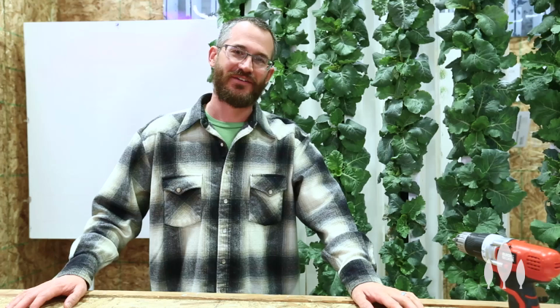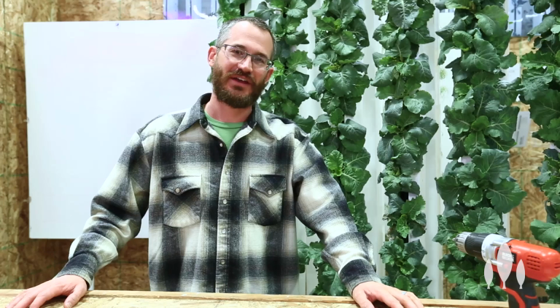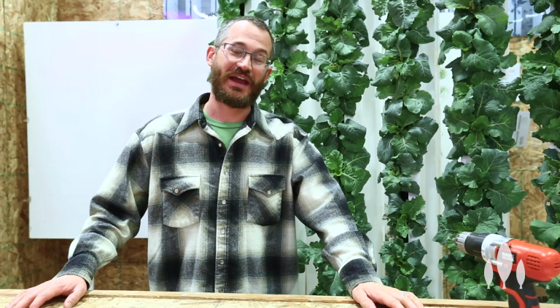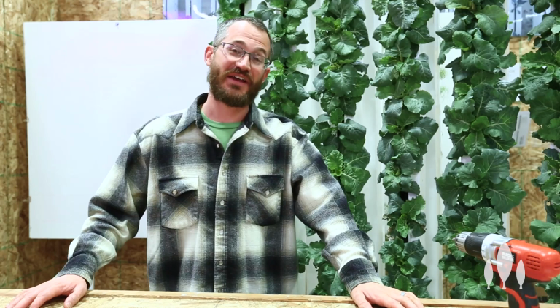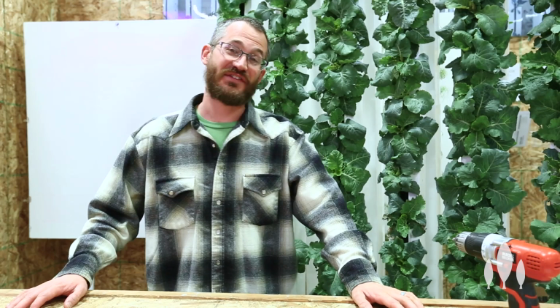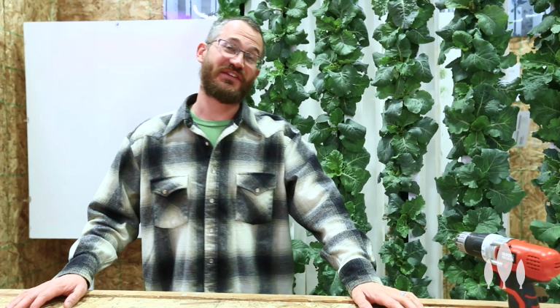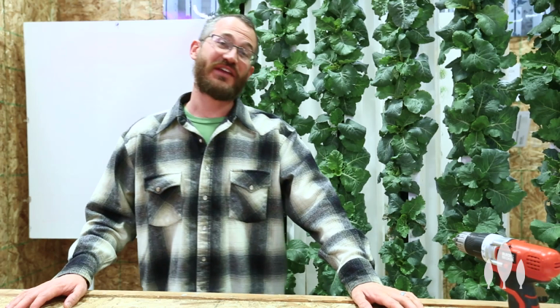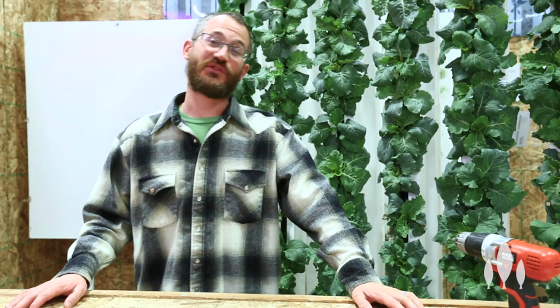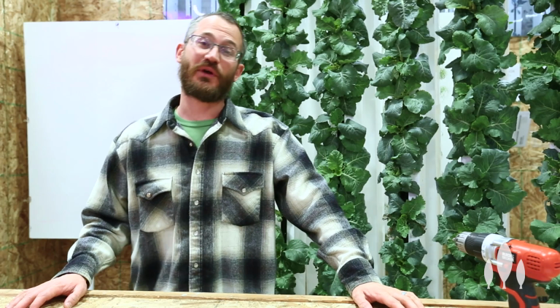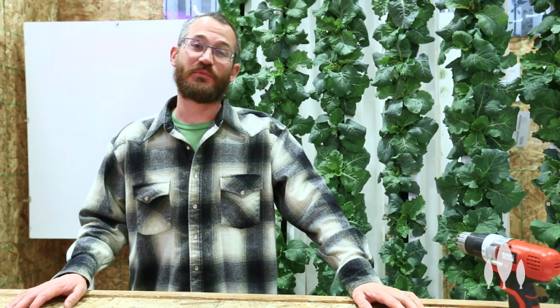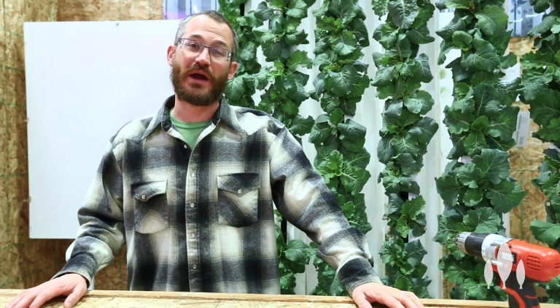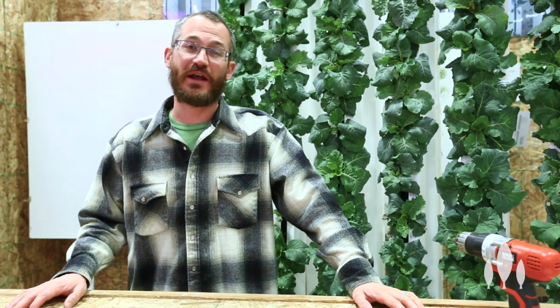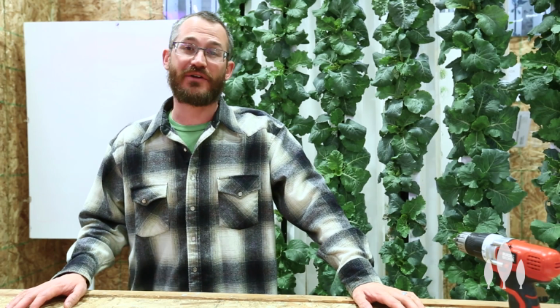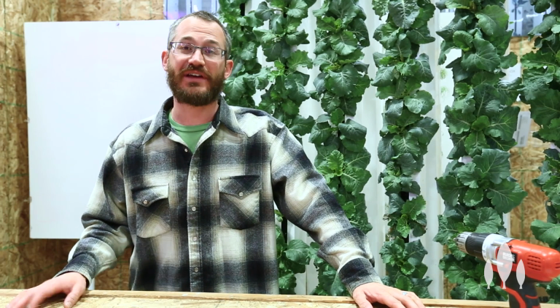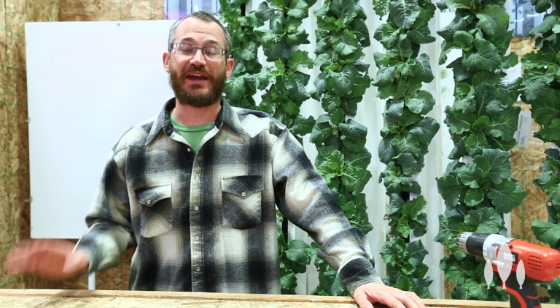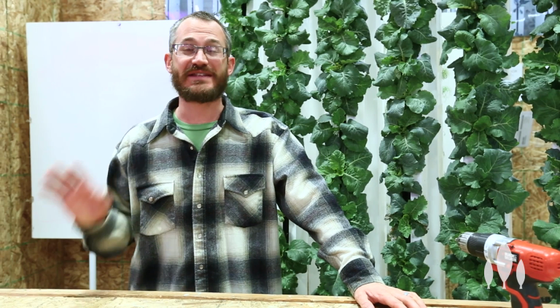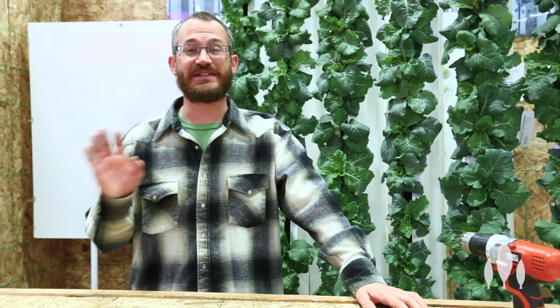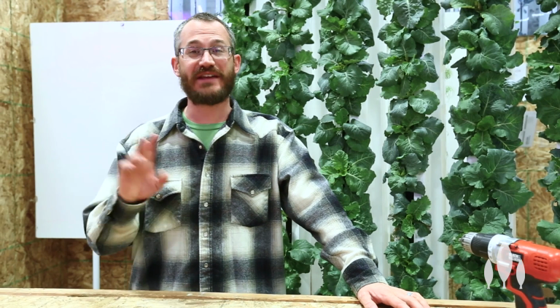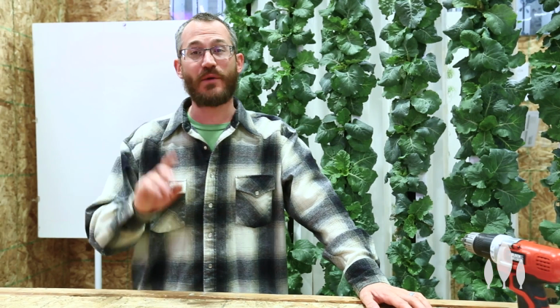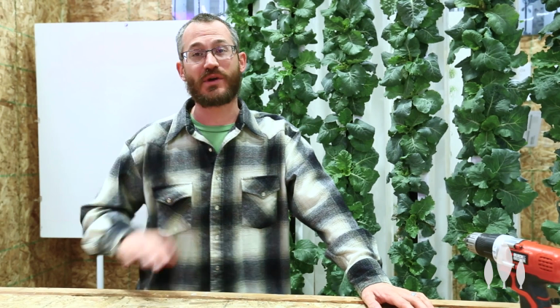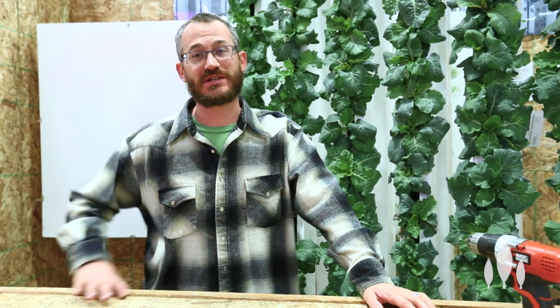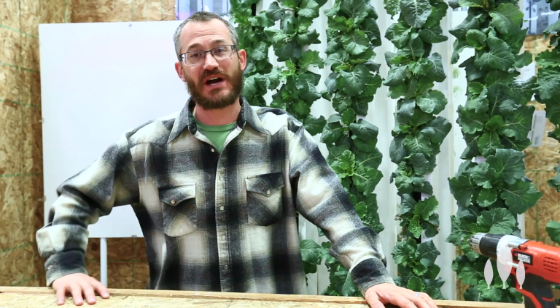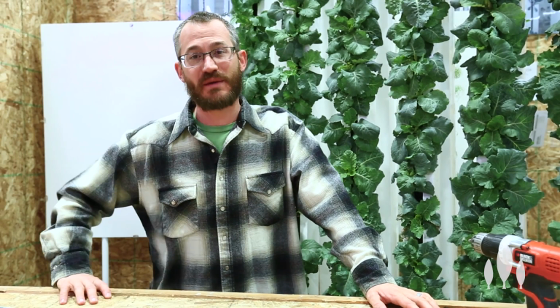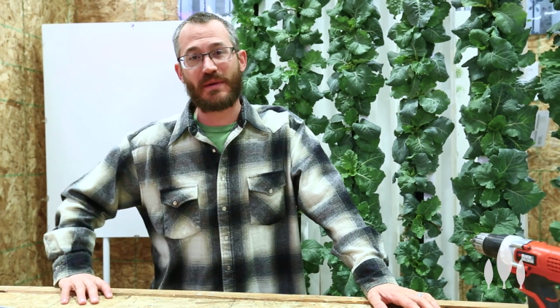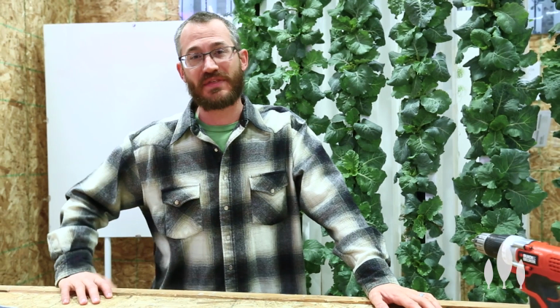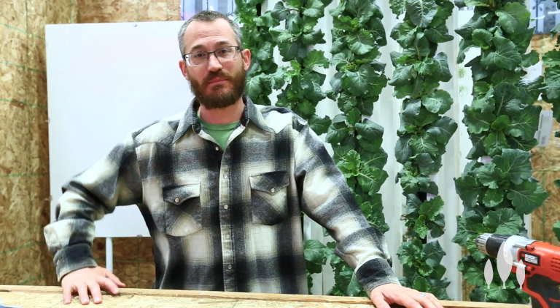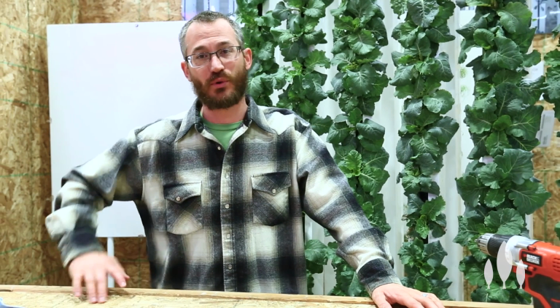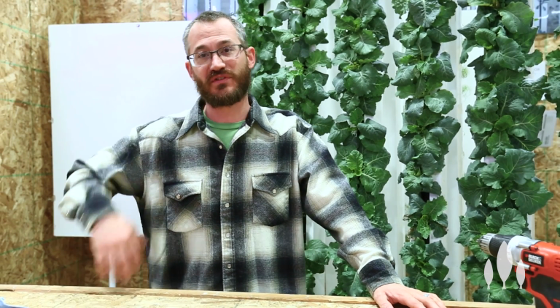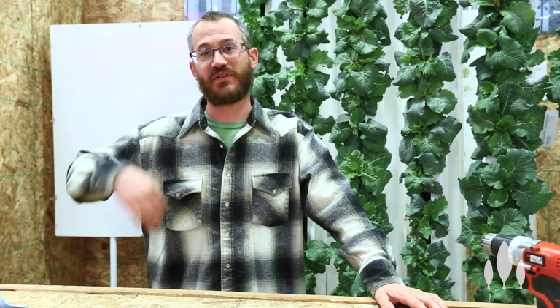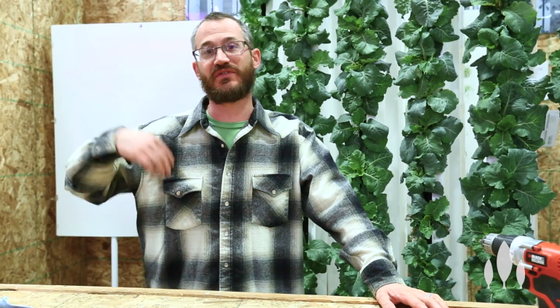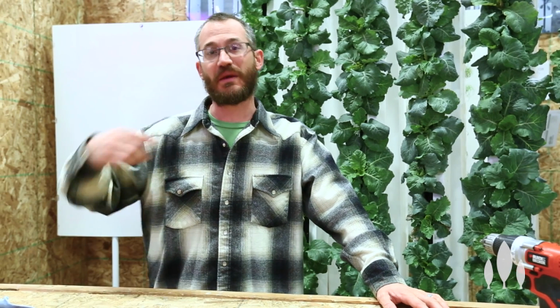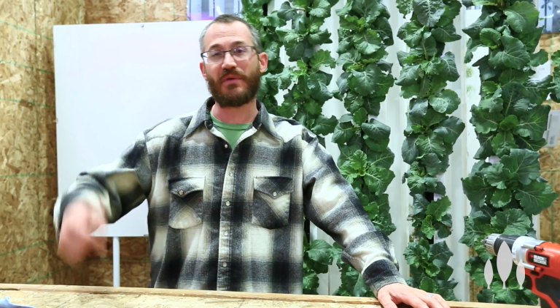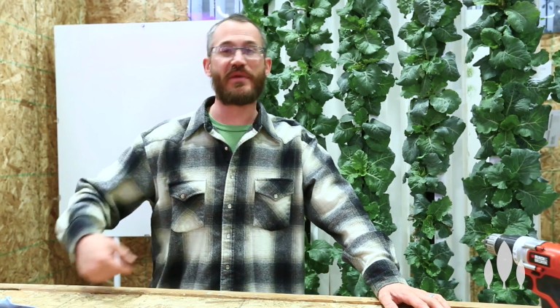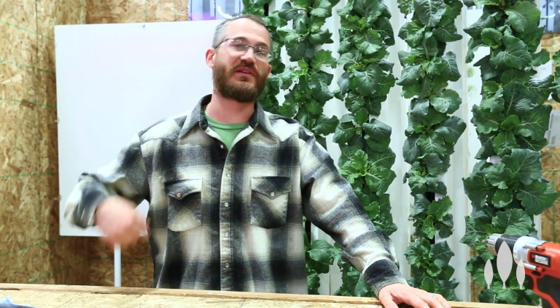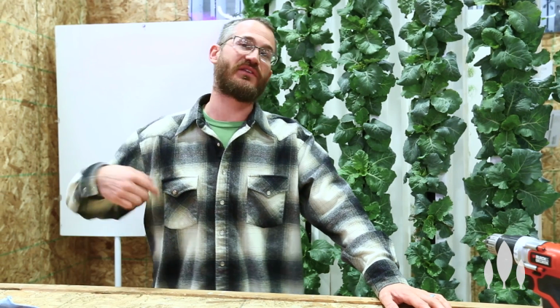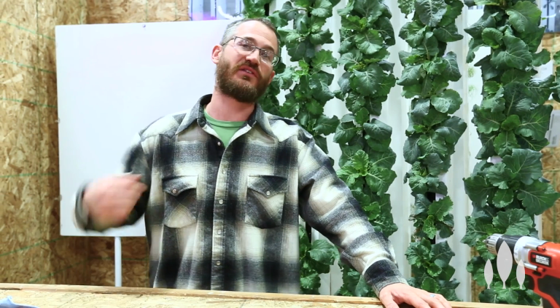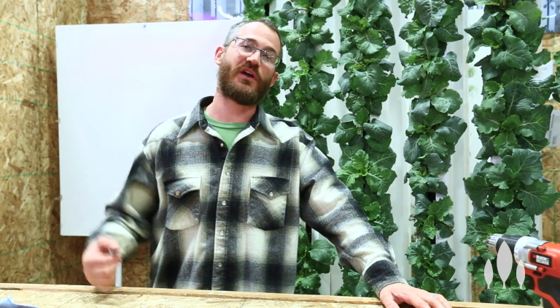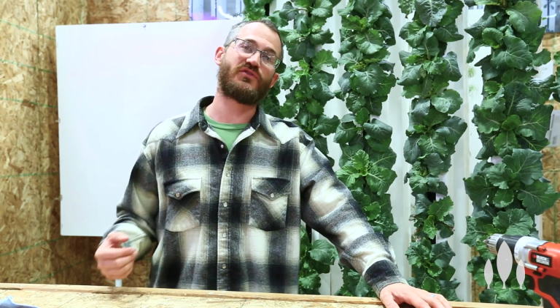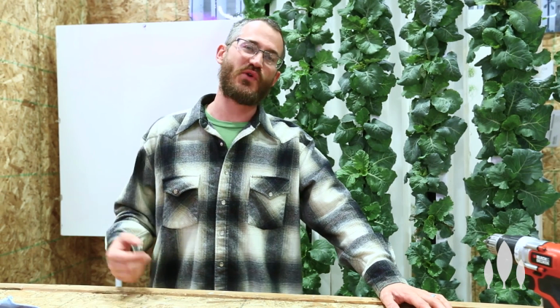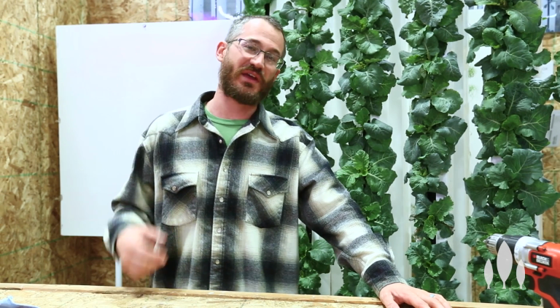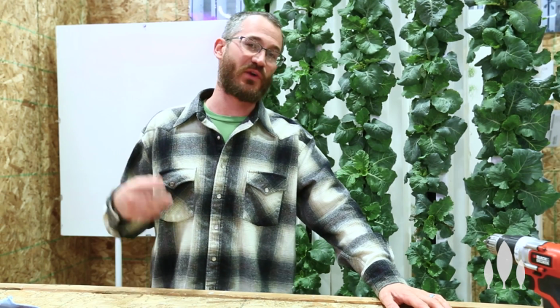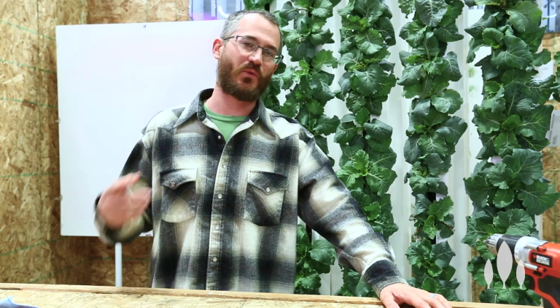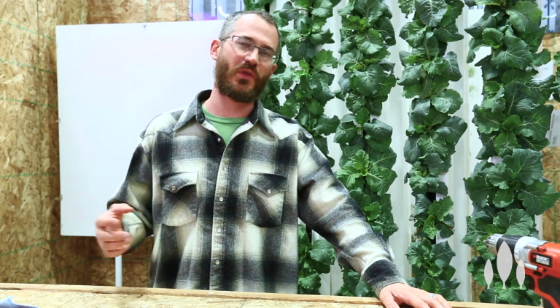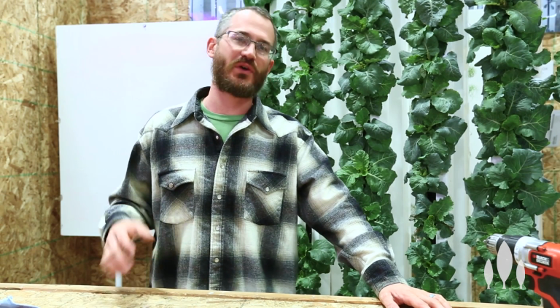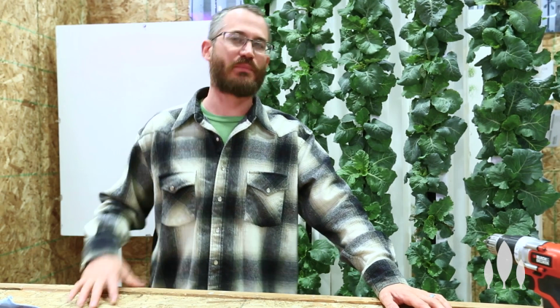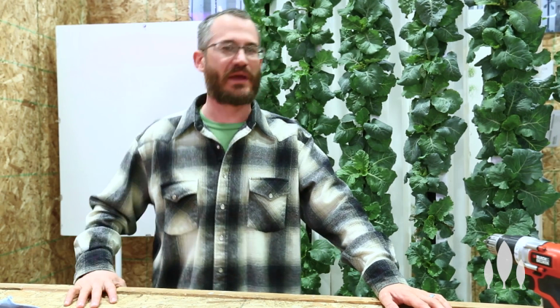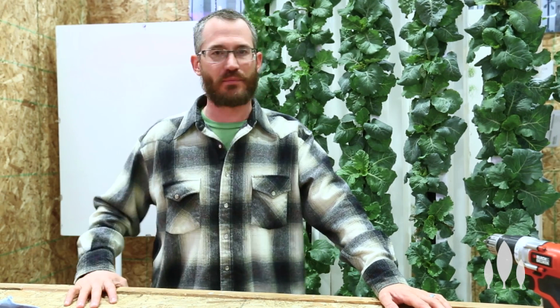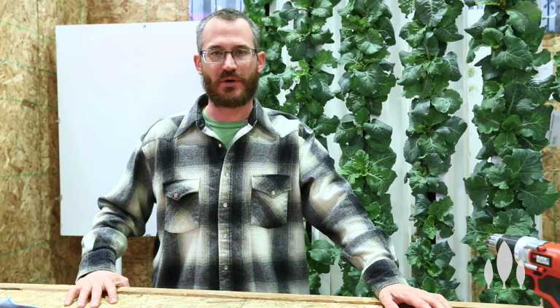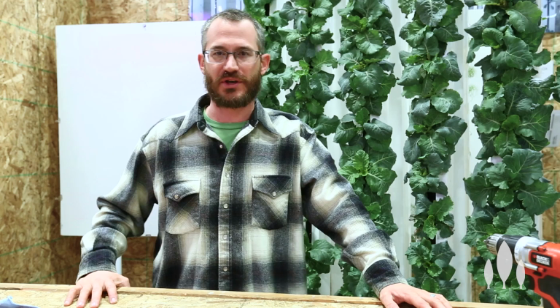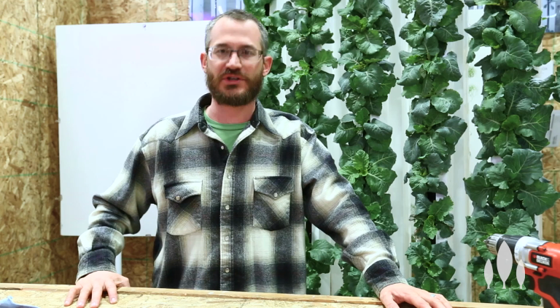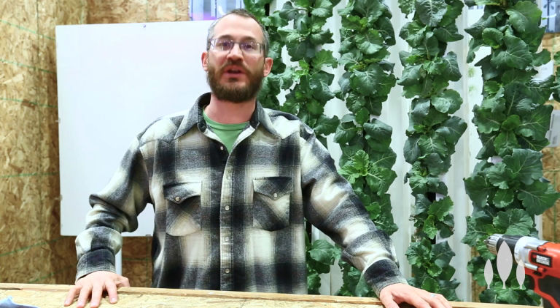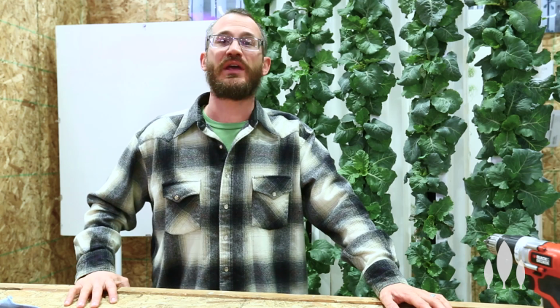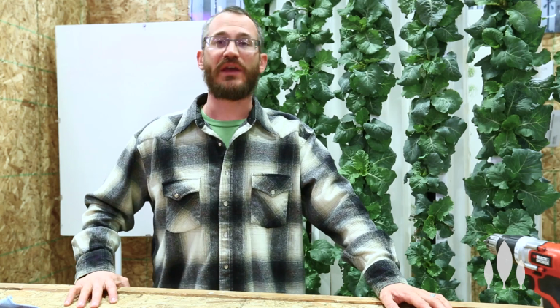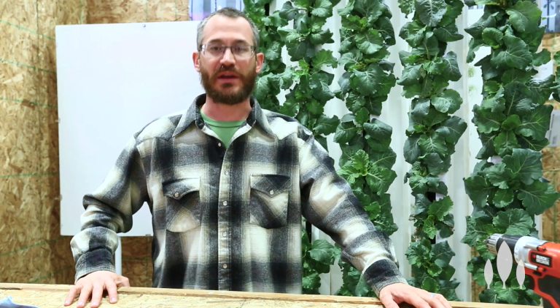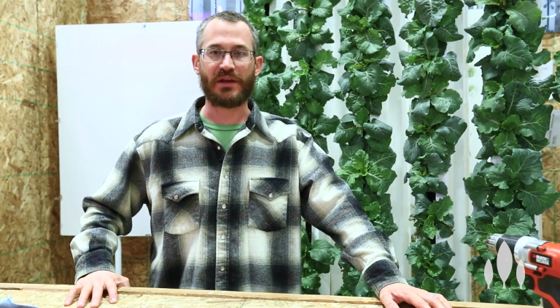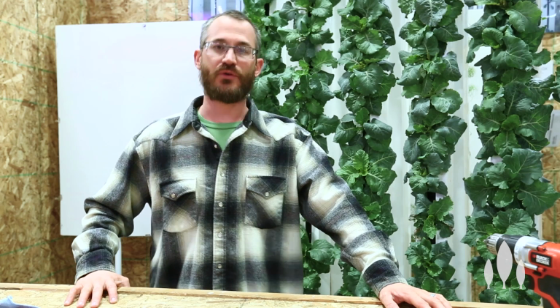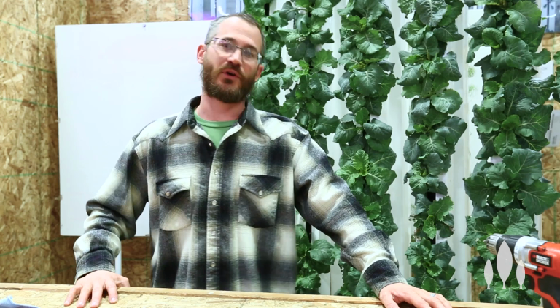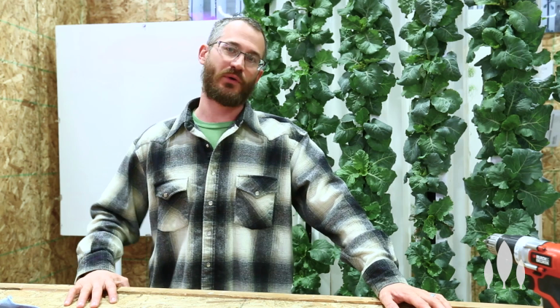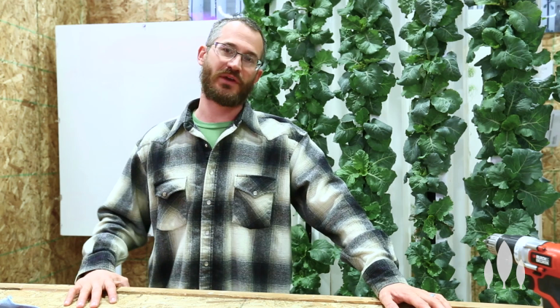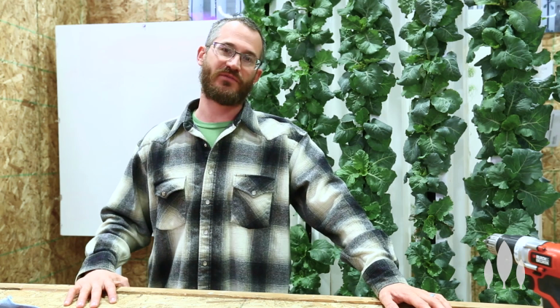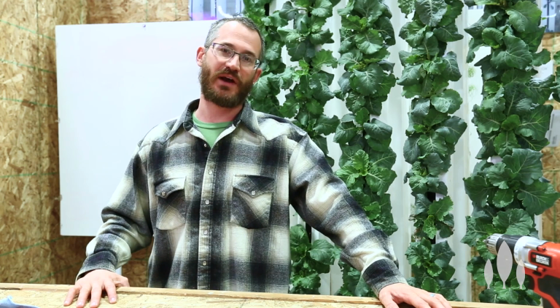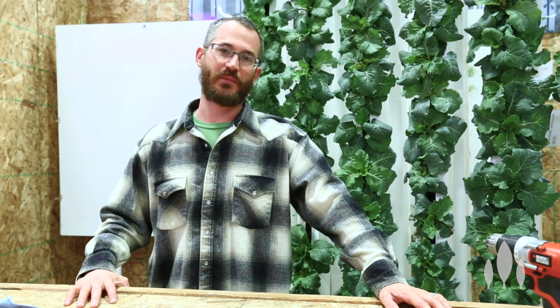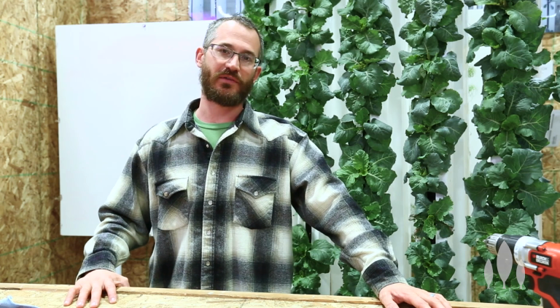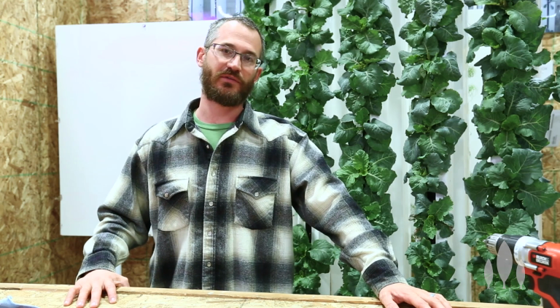Hey guys, this is Nate Story with Bright Agrotech and today we're going to talk about the importance of supplementing CO2 to get really good plant production in indoor growing environments.